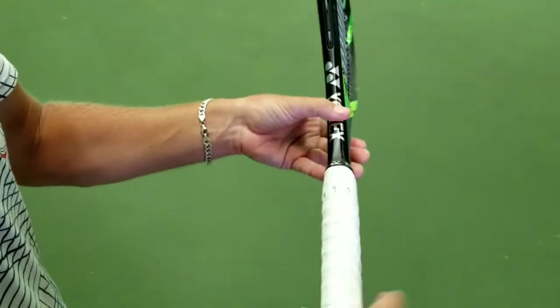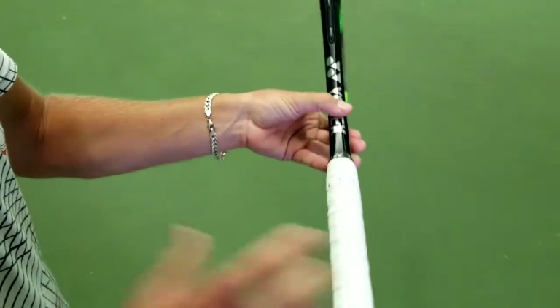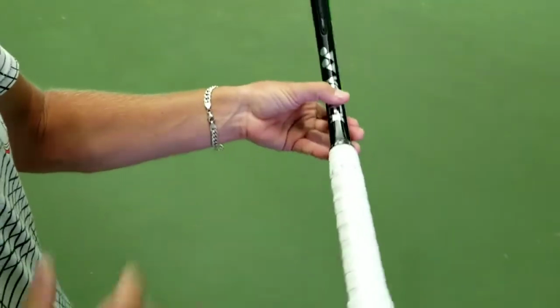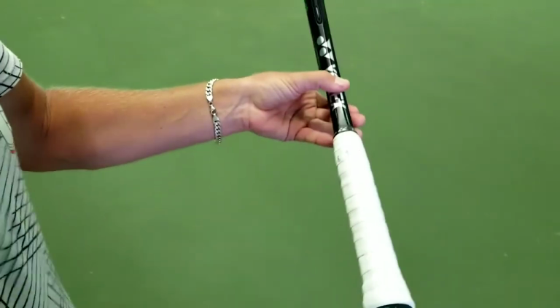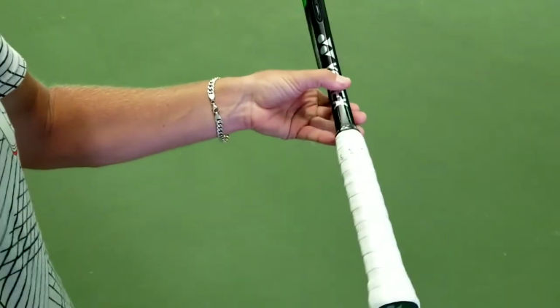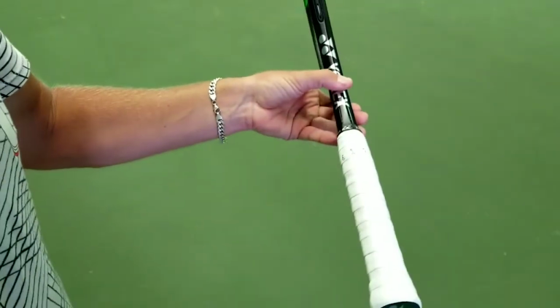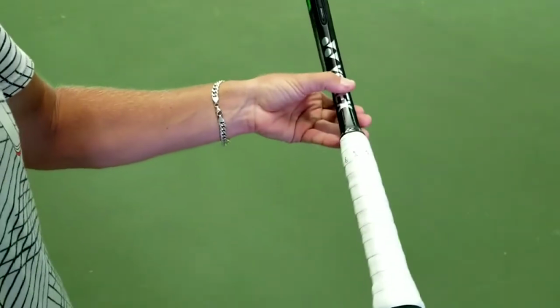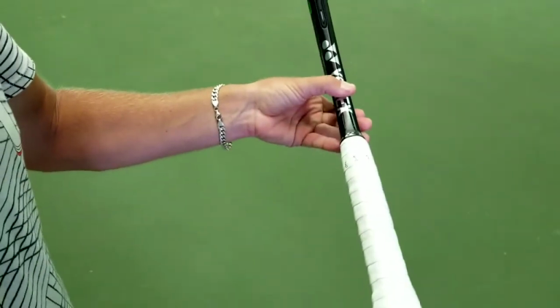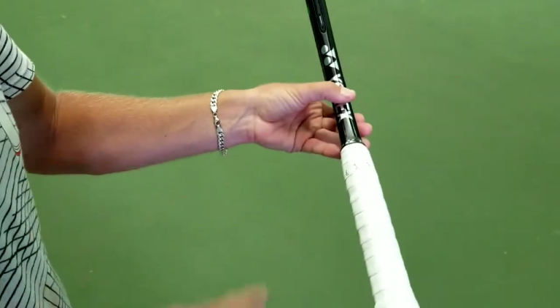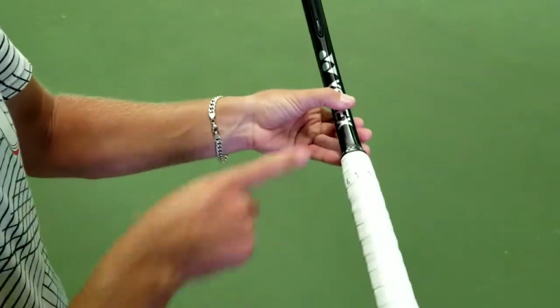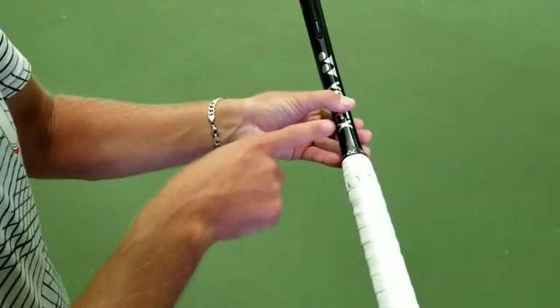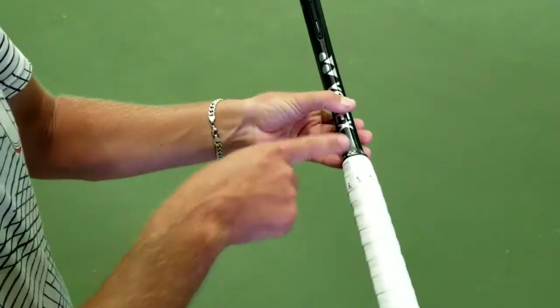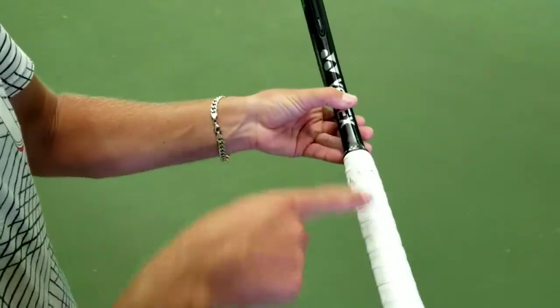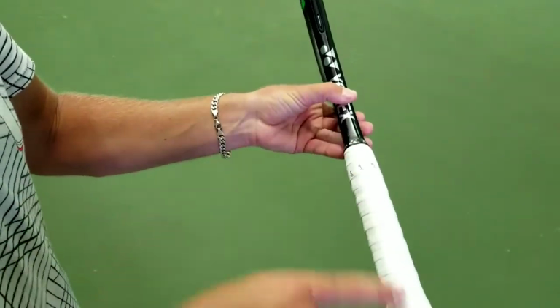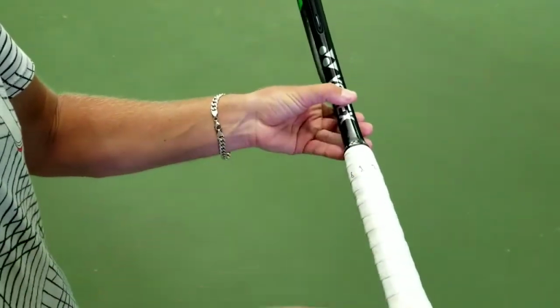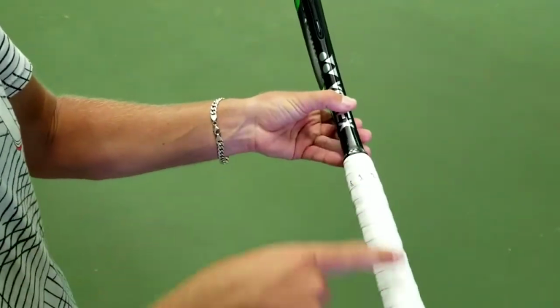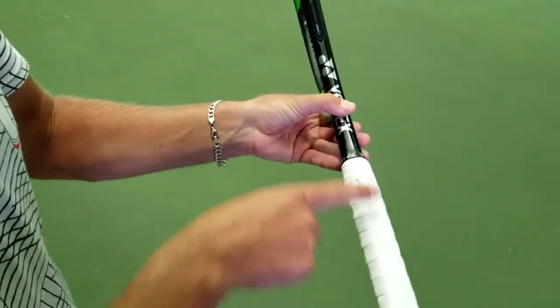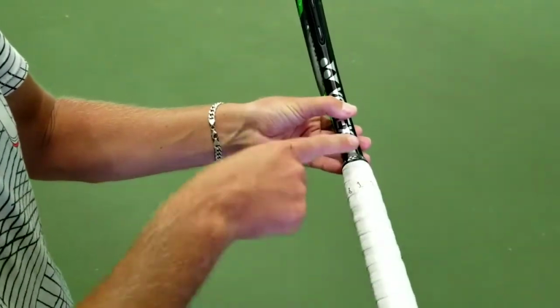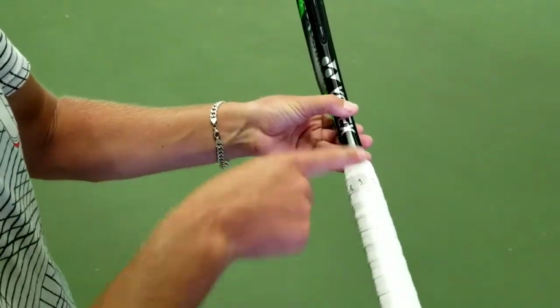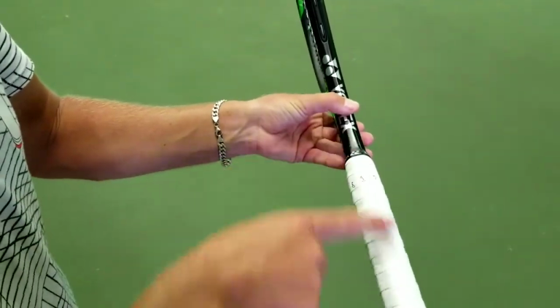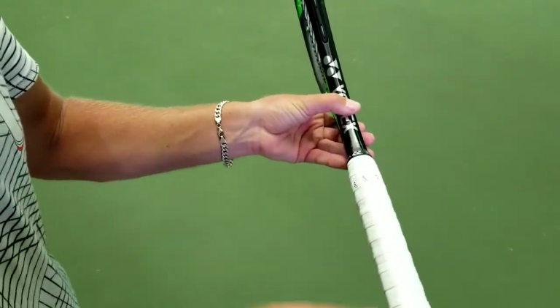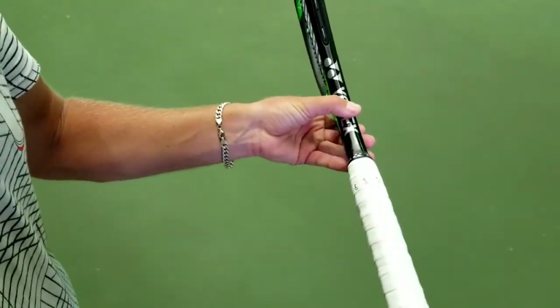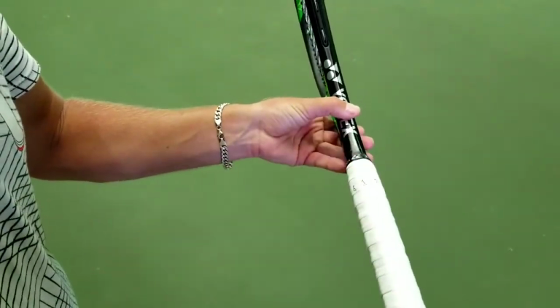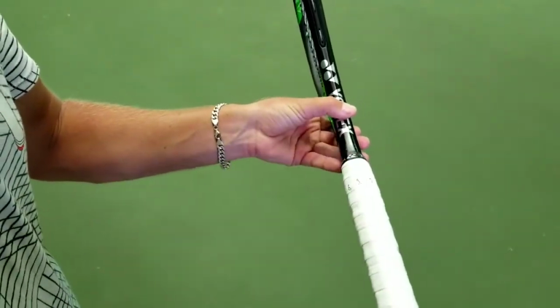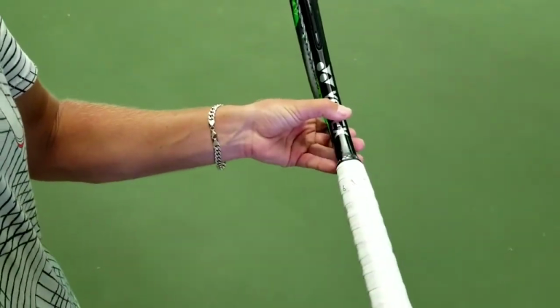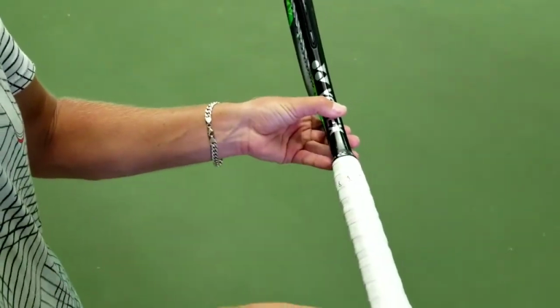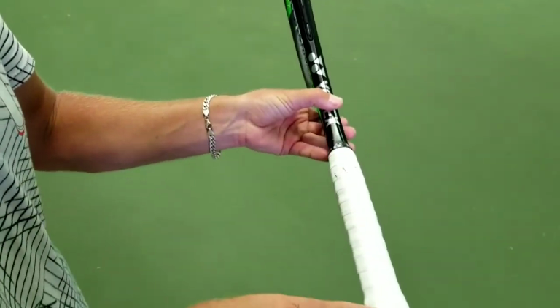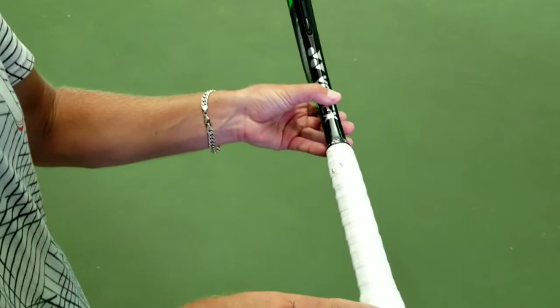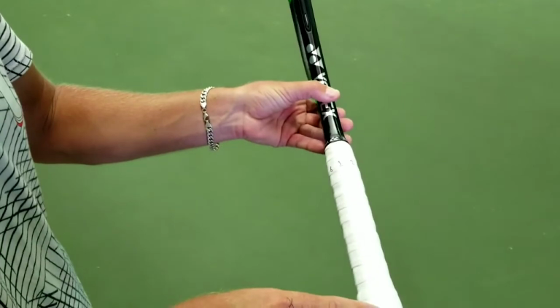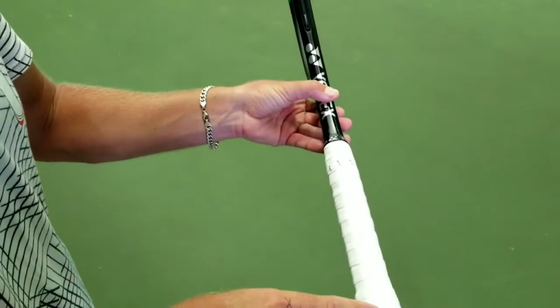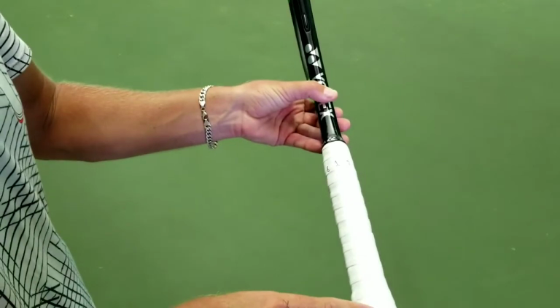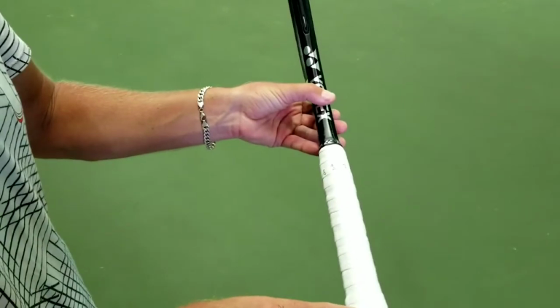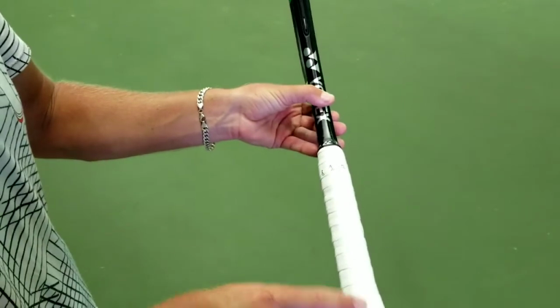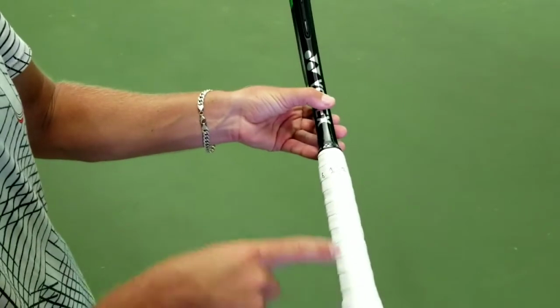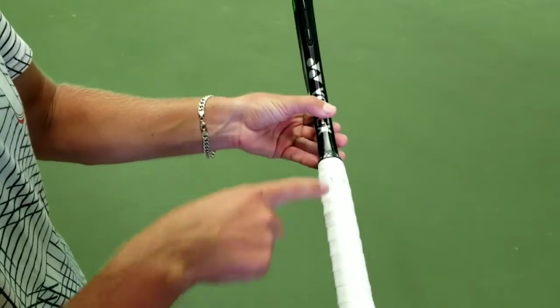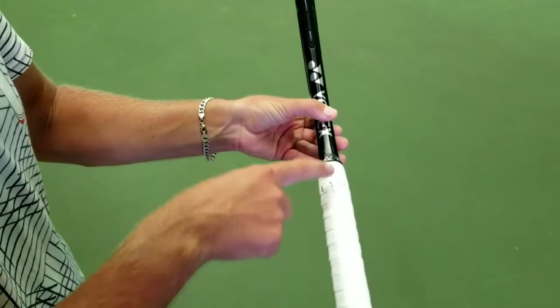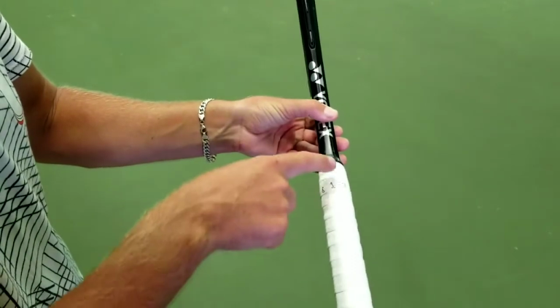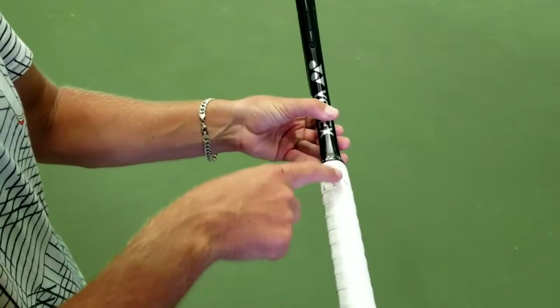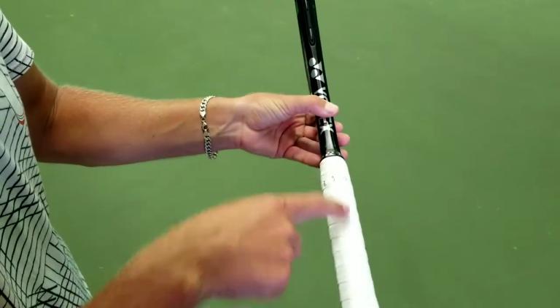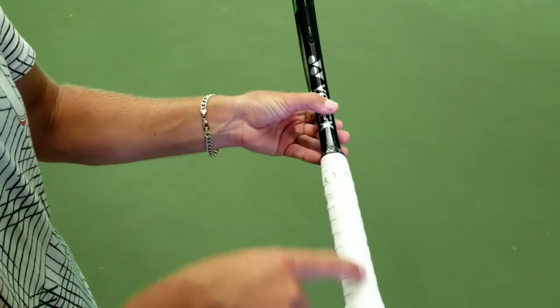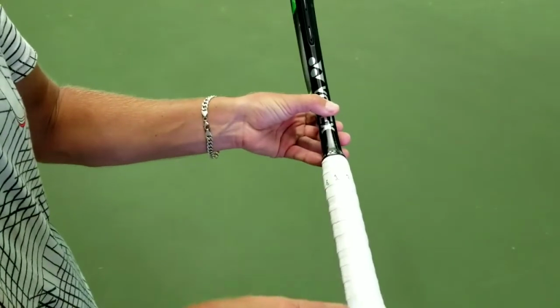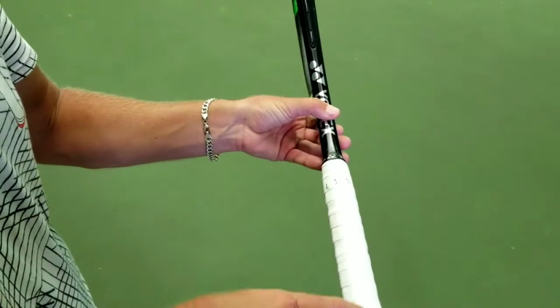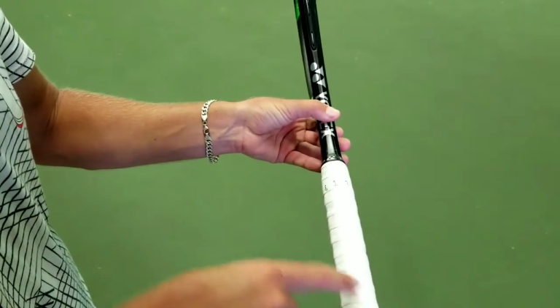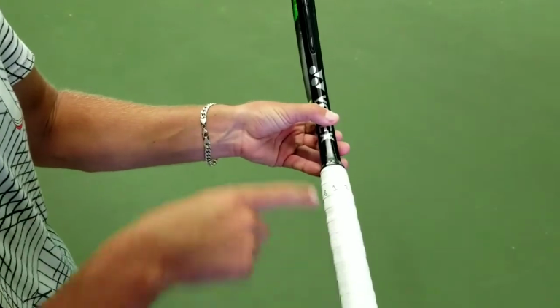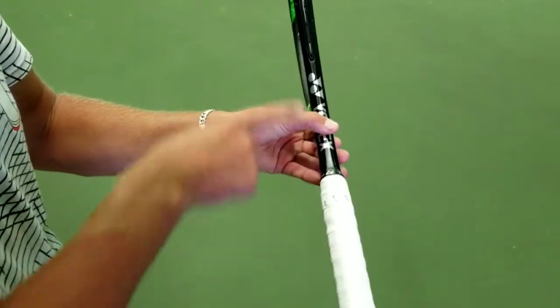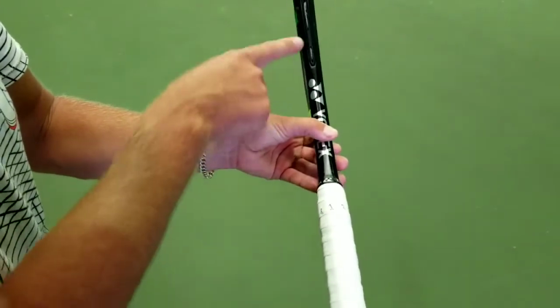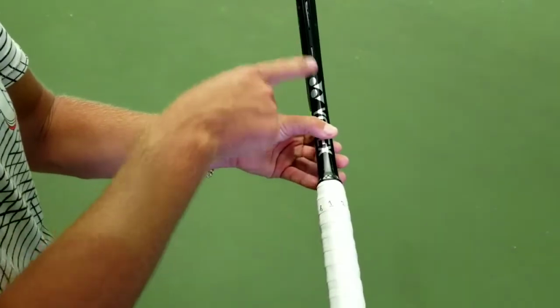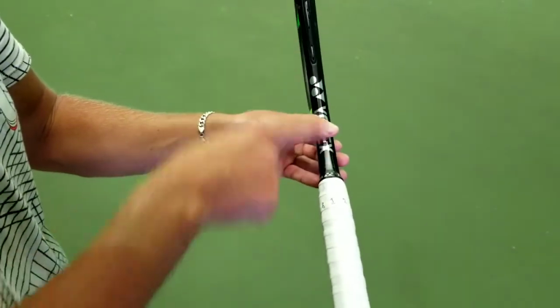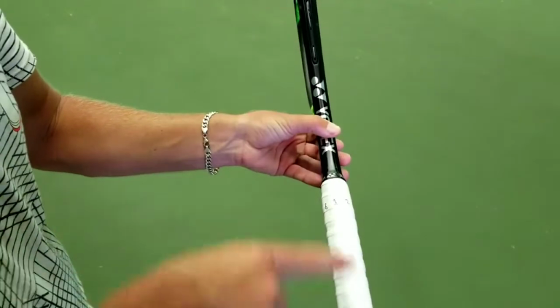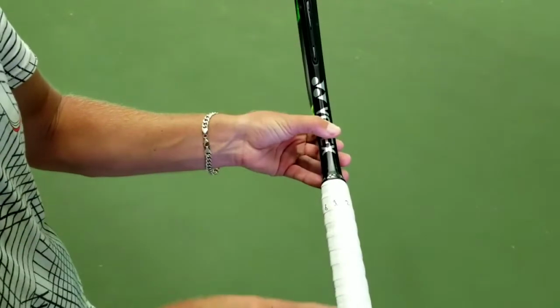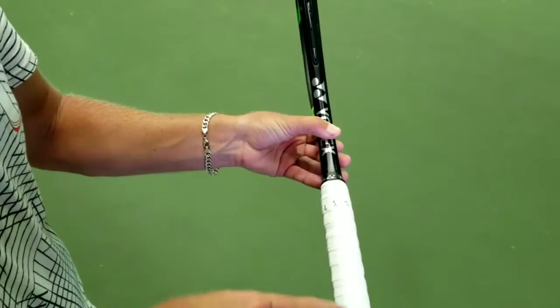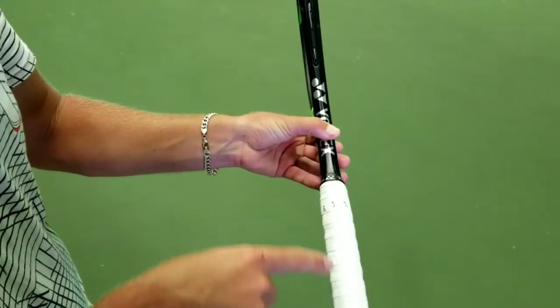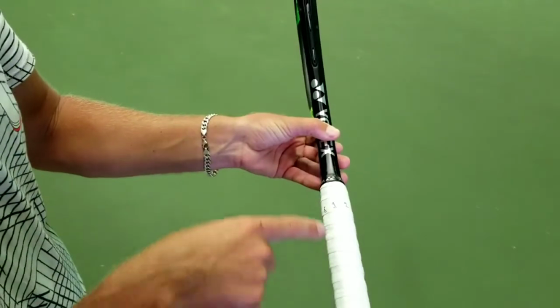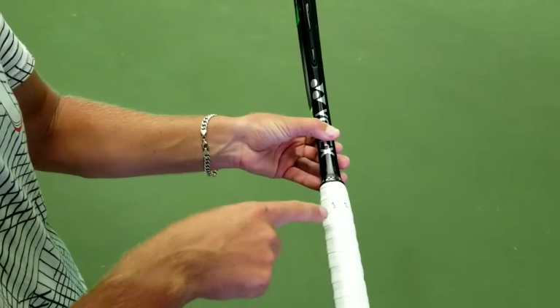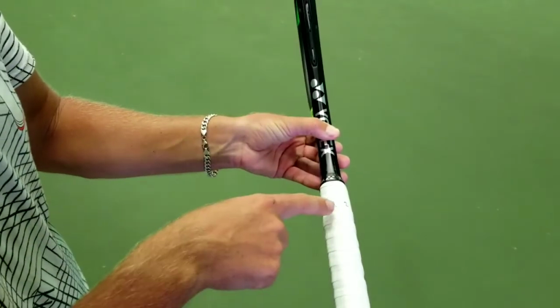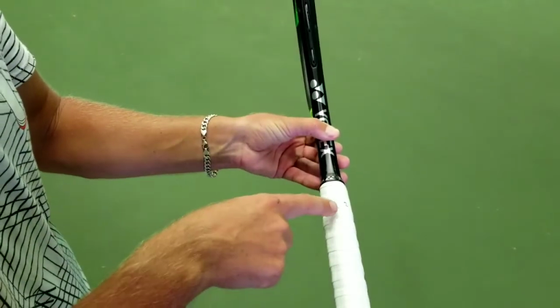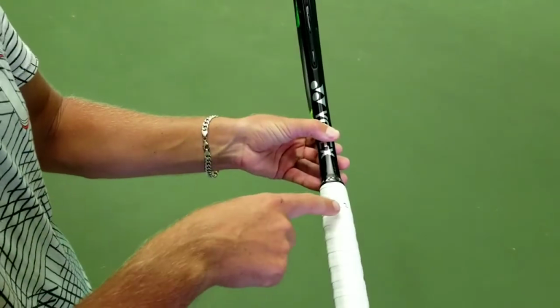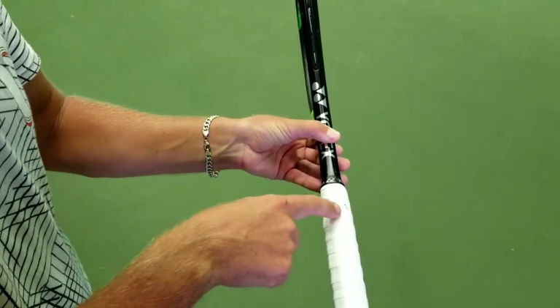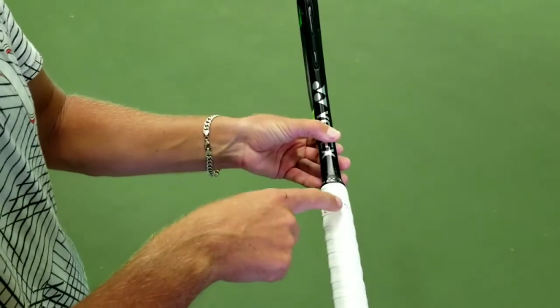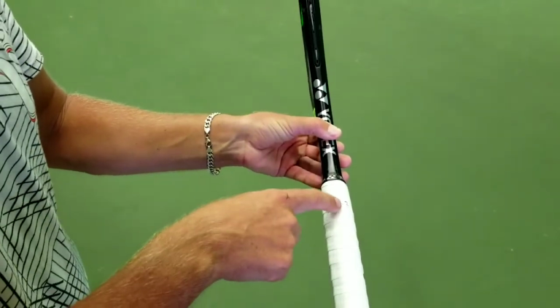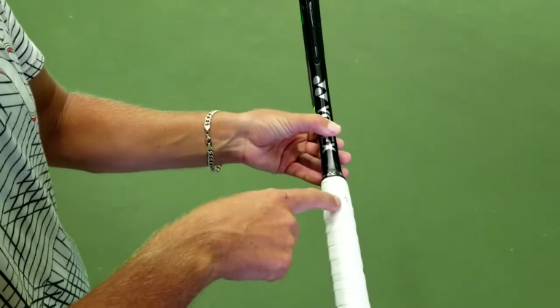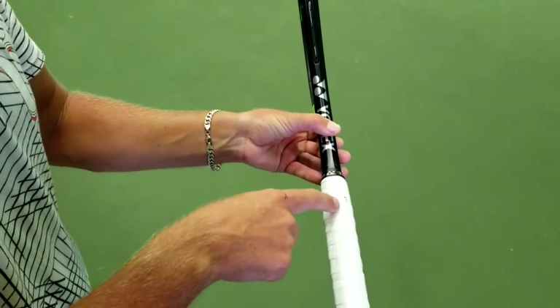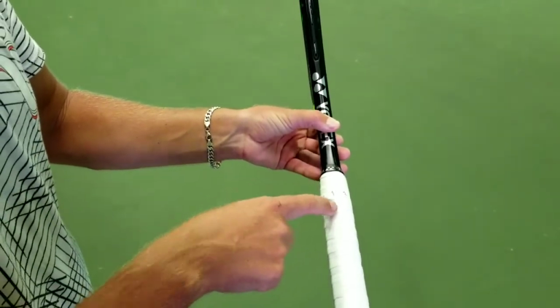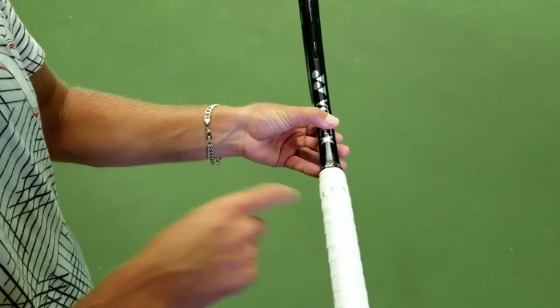We'll put the racket on its side, and that will be number one. So if you want to label it the same way, the top one, when the racket is sitting on its edge, is number one.